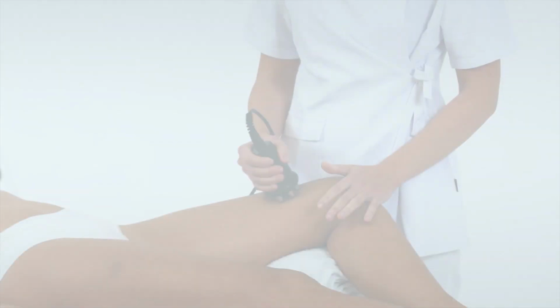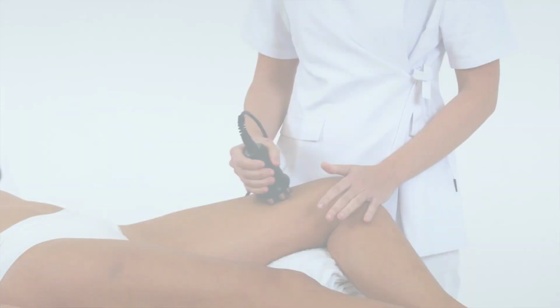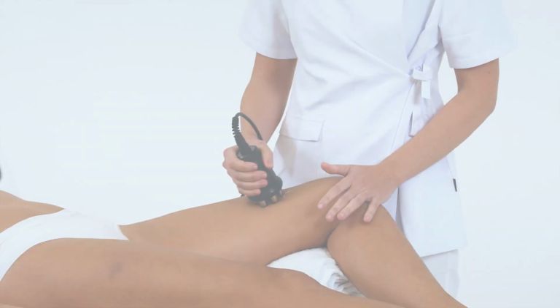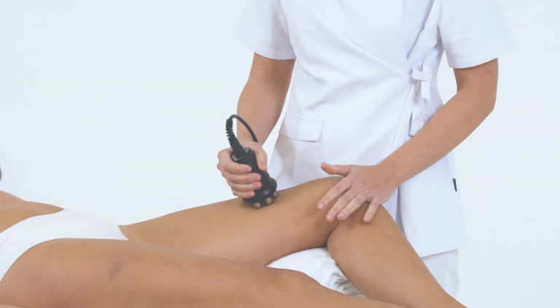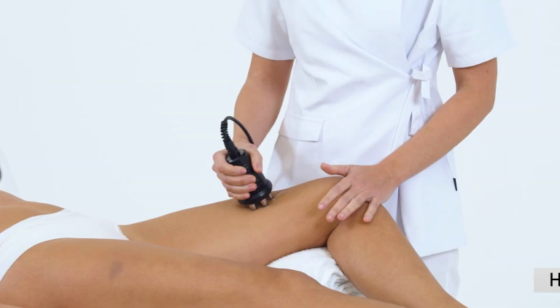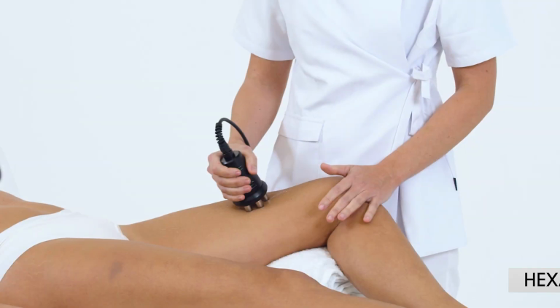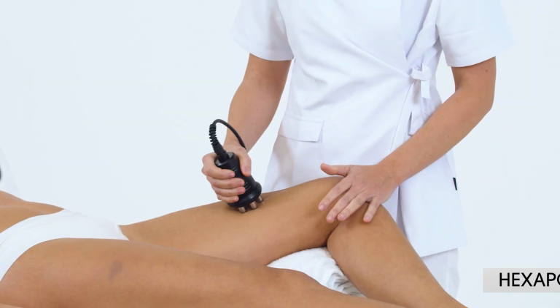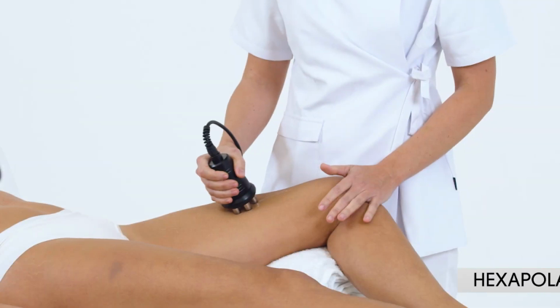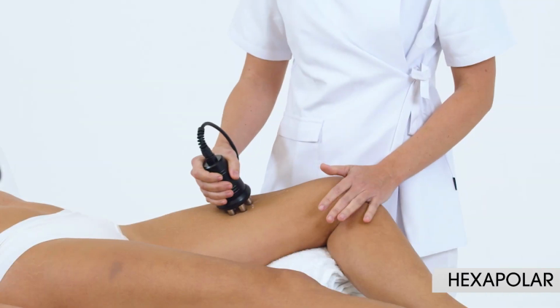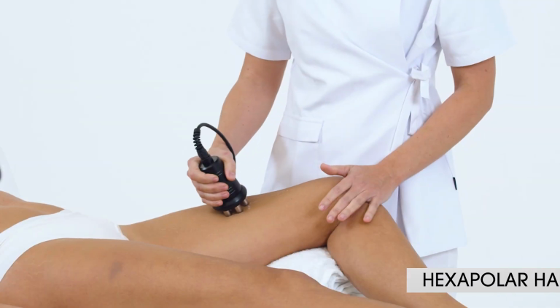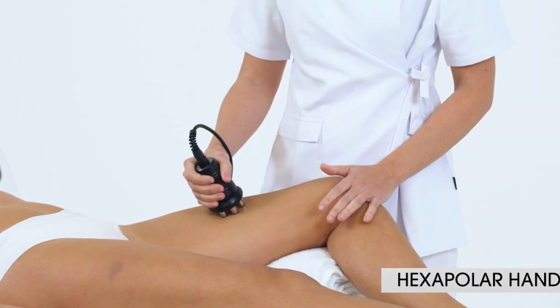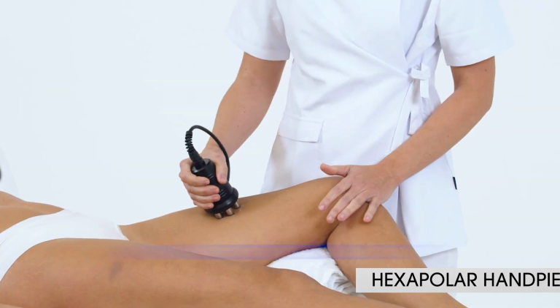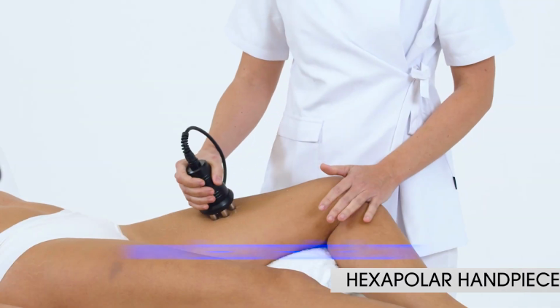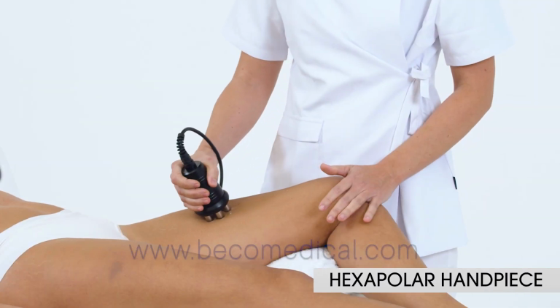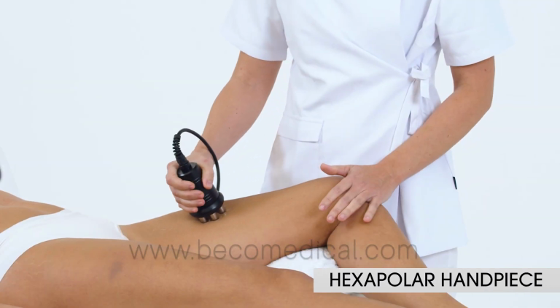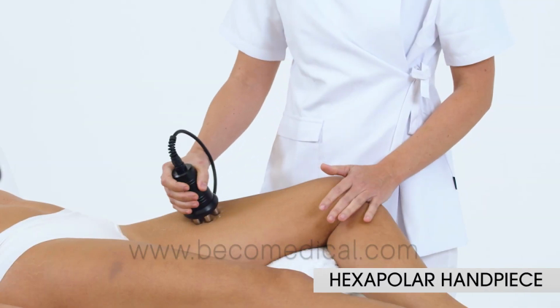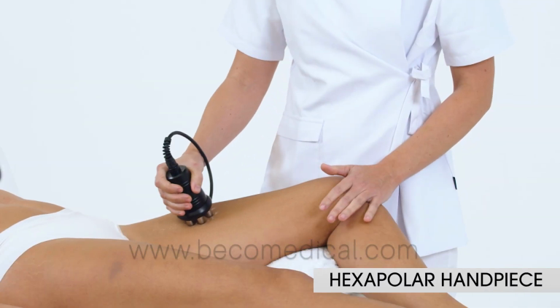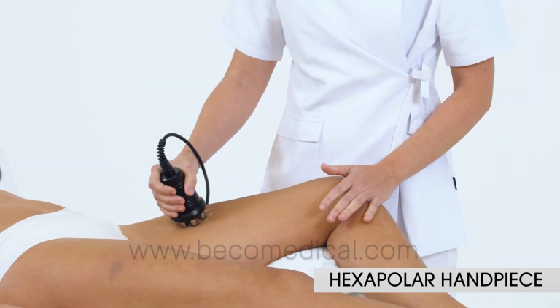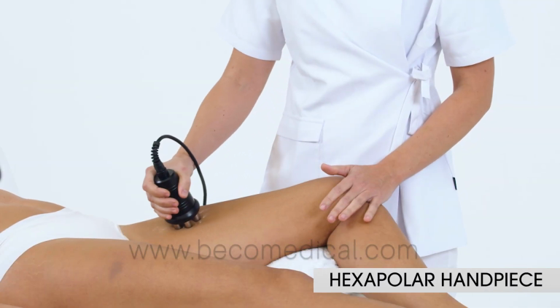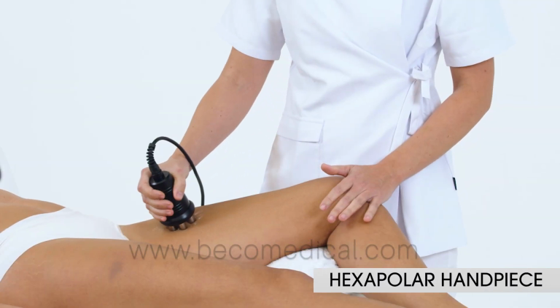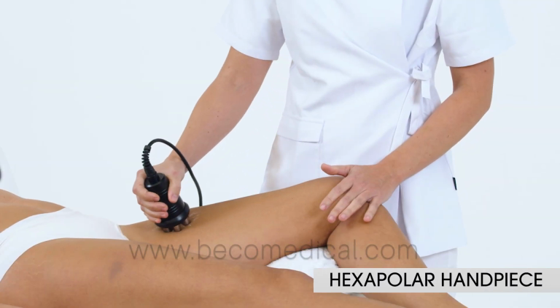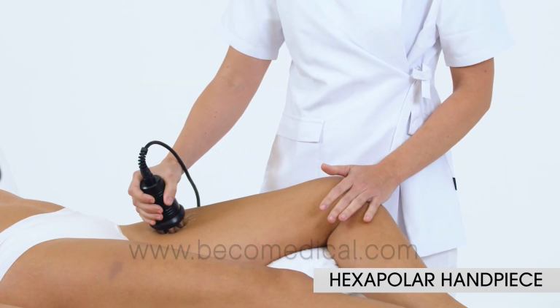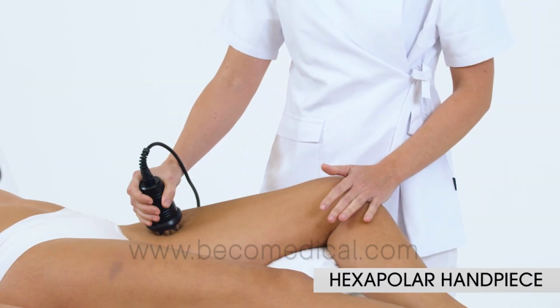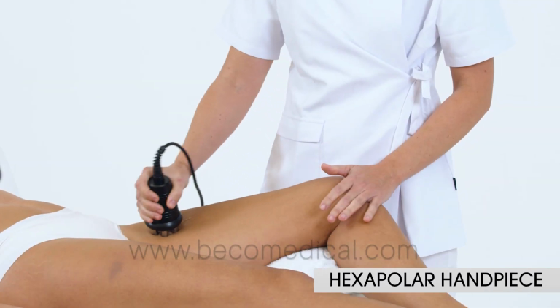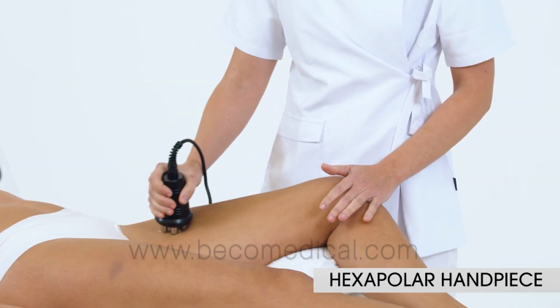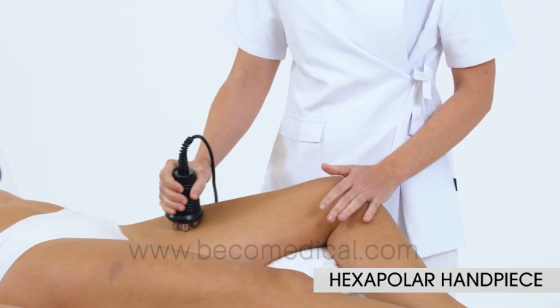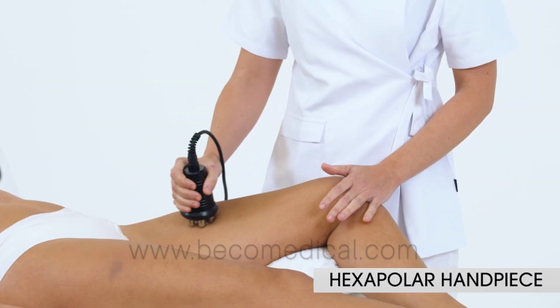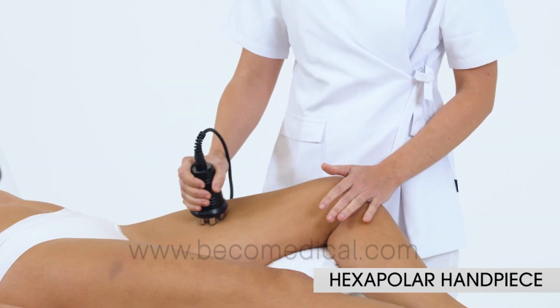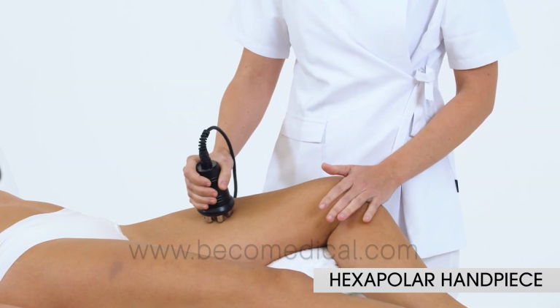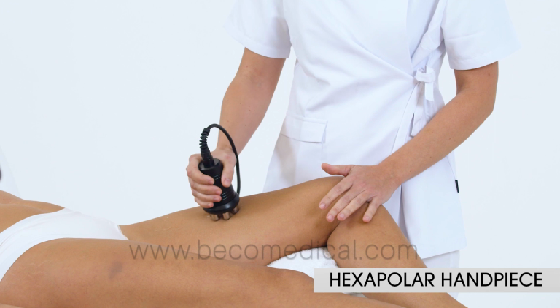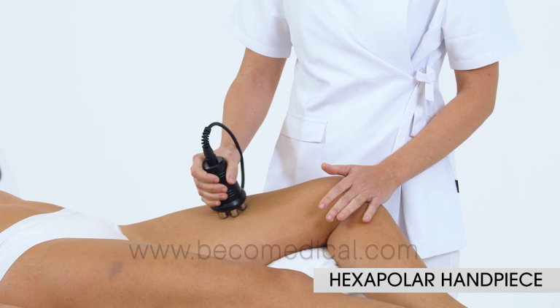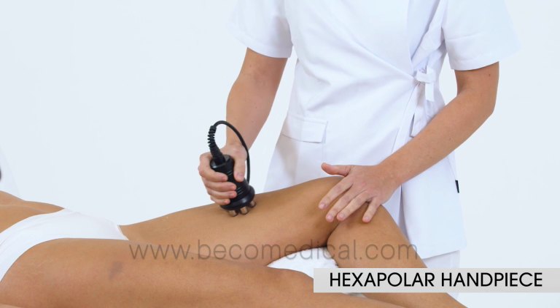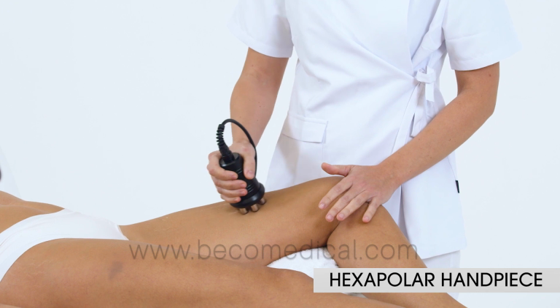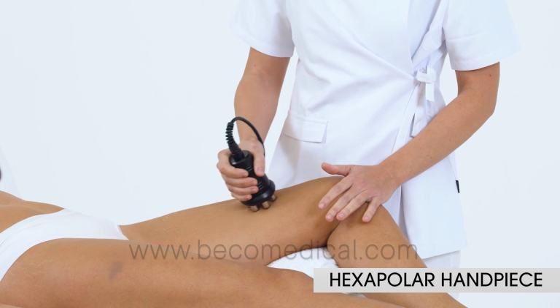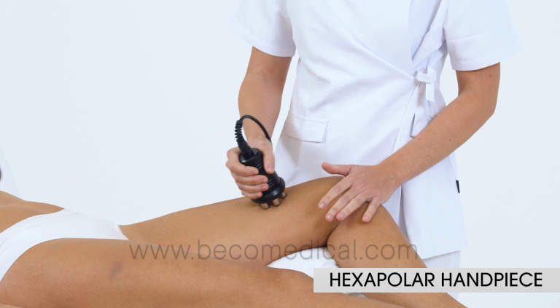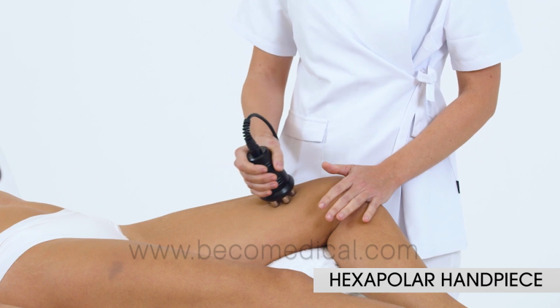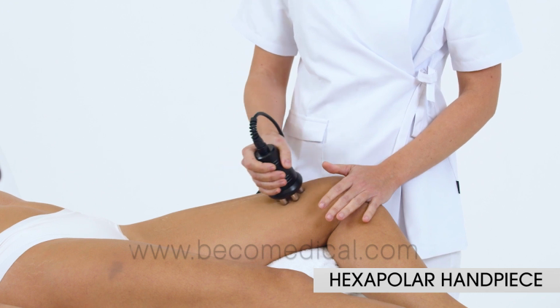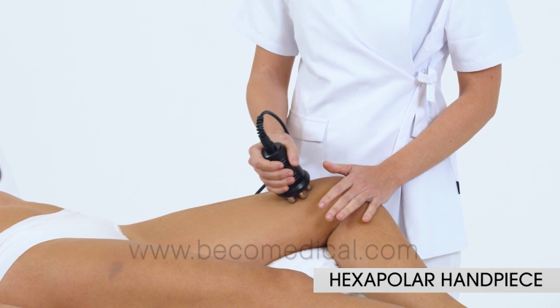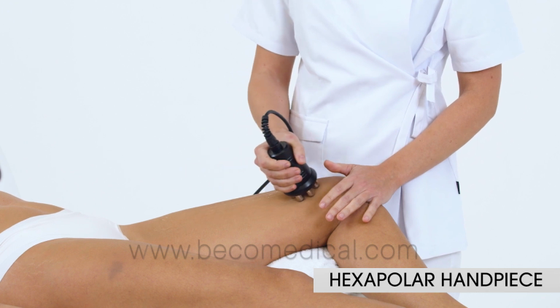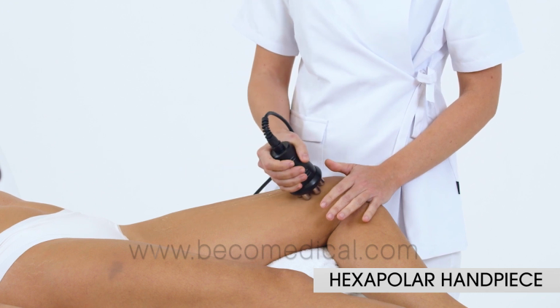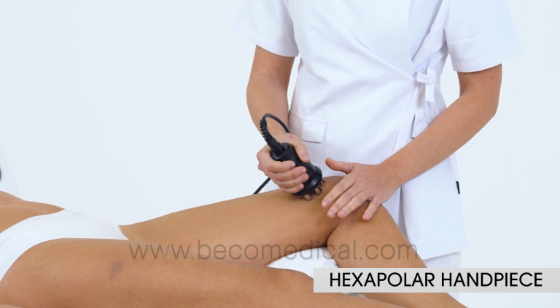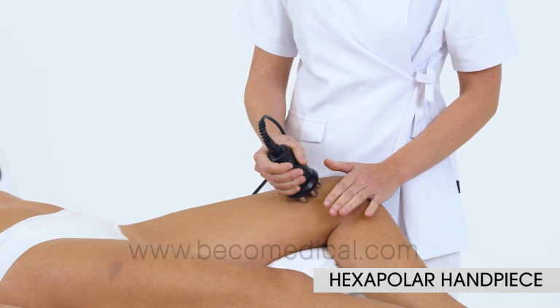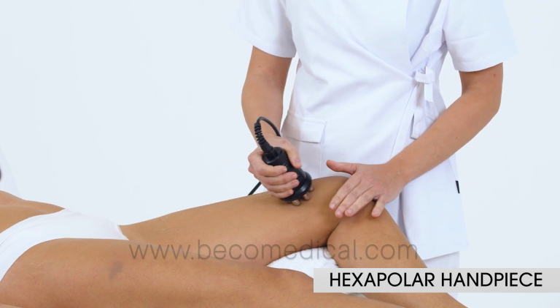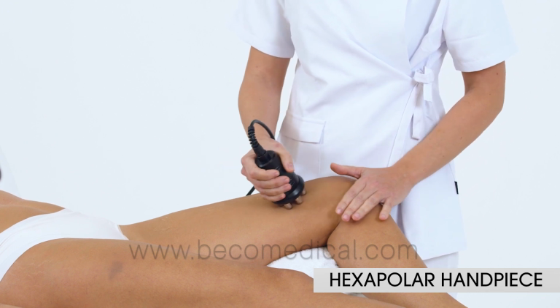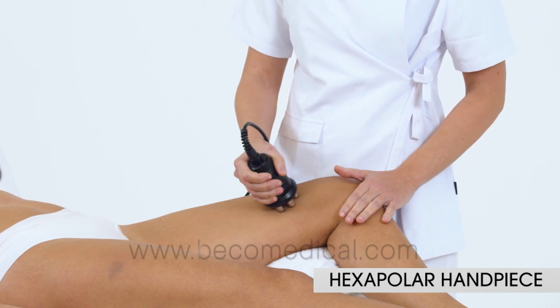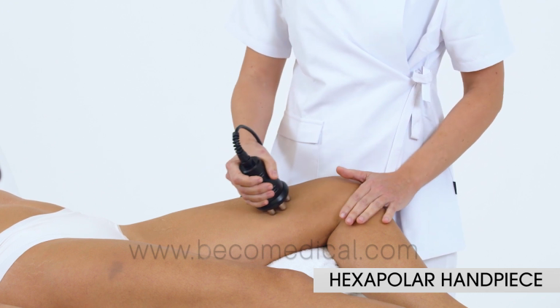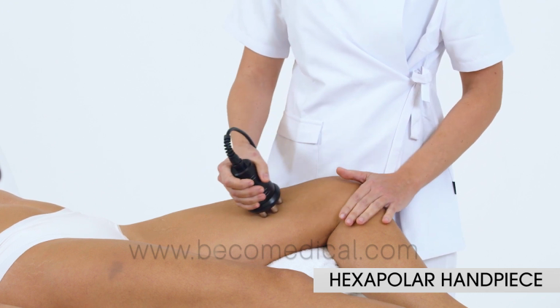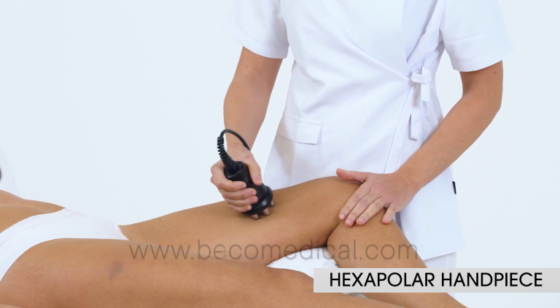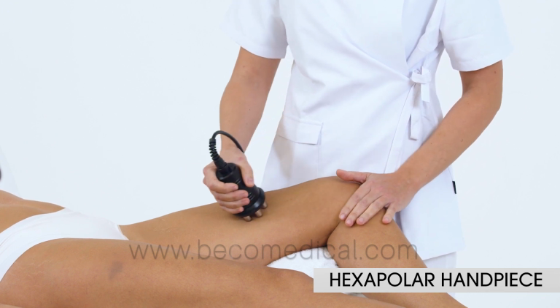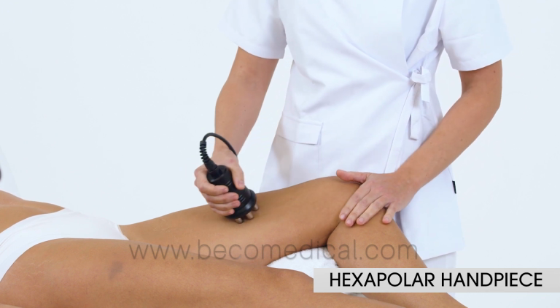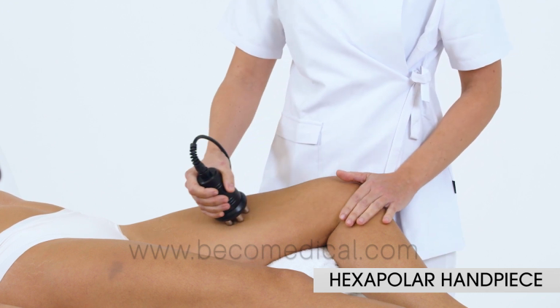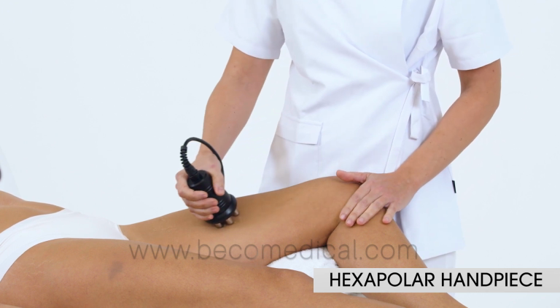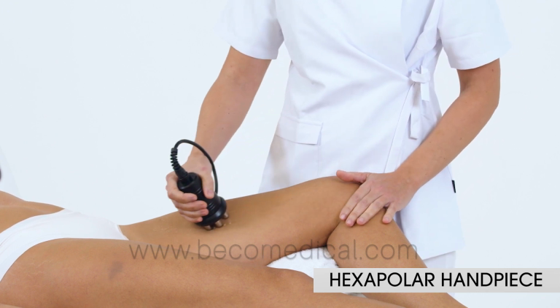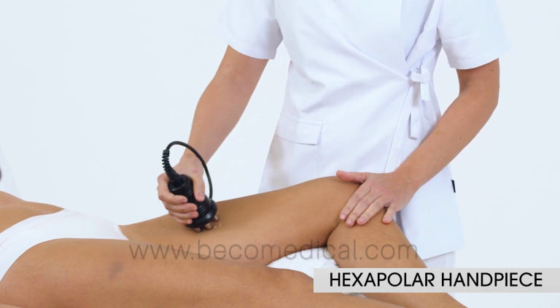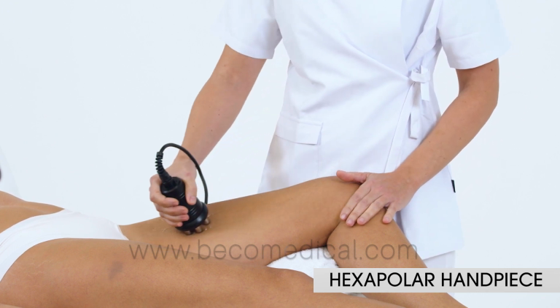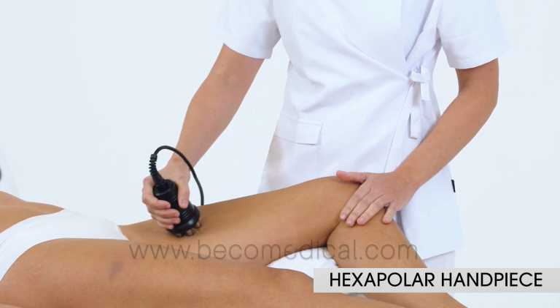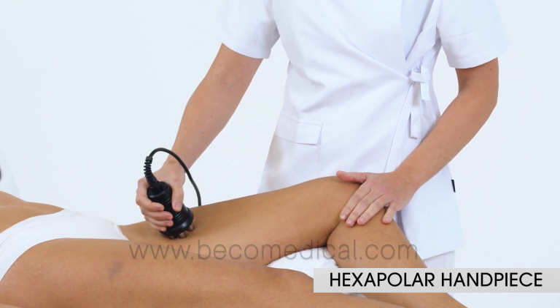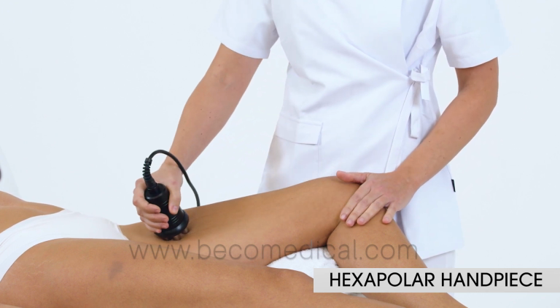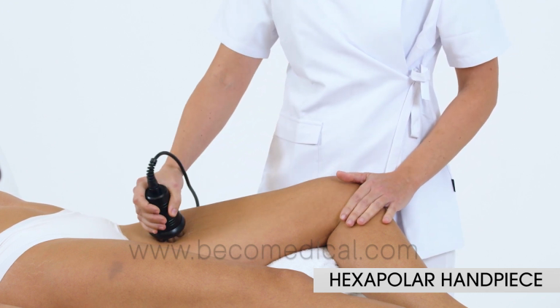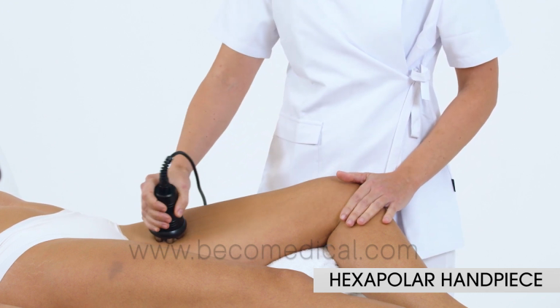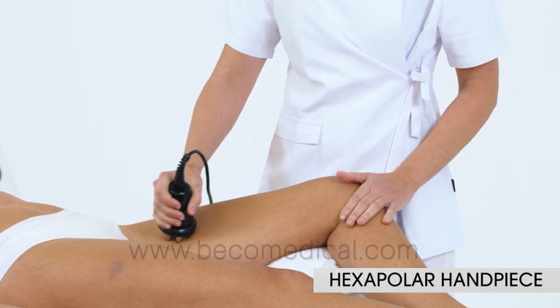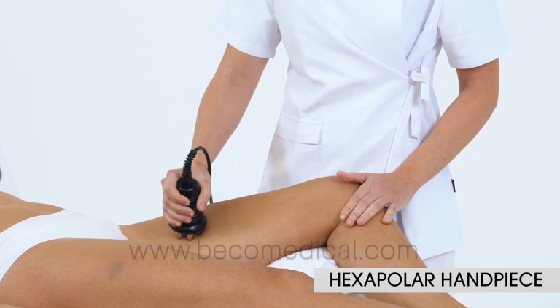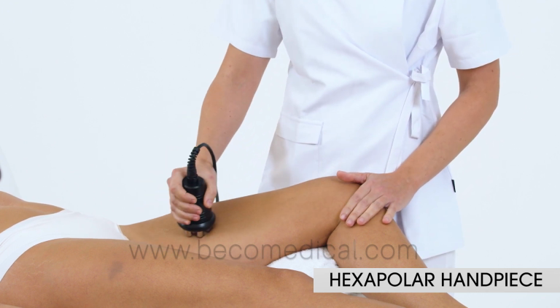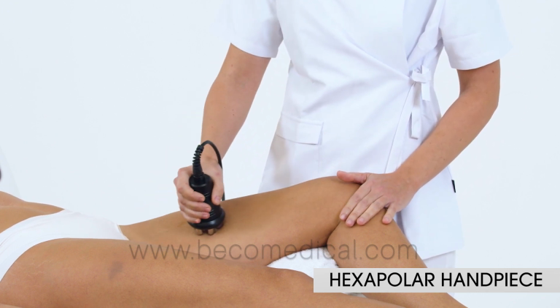Hexapolar radio frequency applicator is indicated in sensitive areas where vacuum is not recommended.